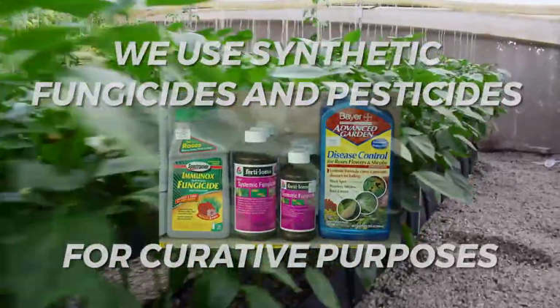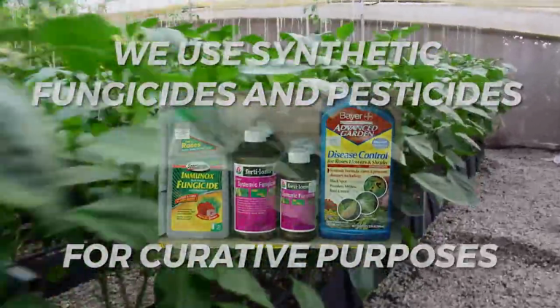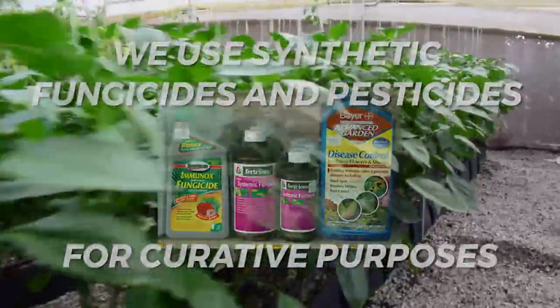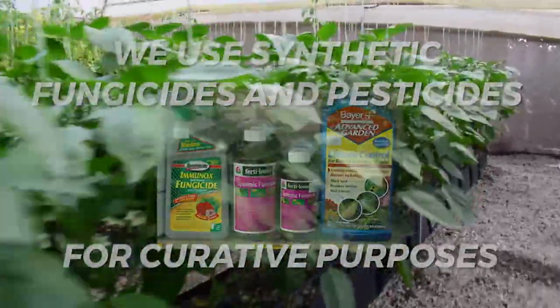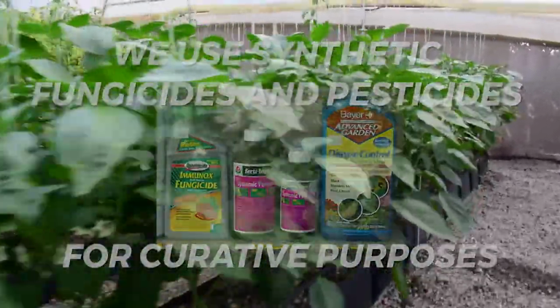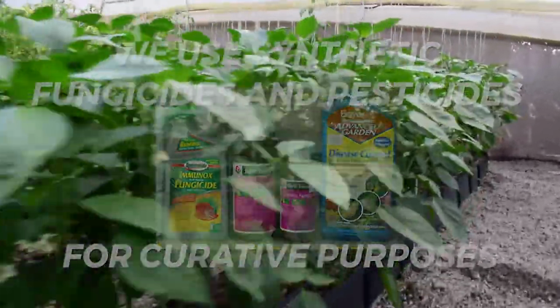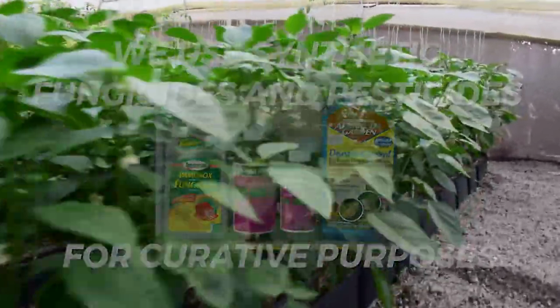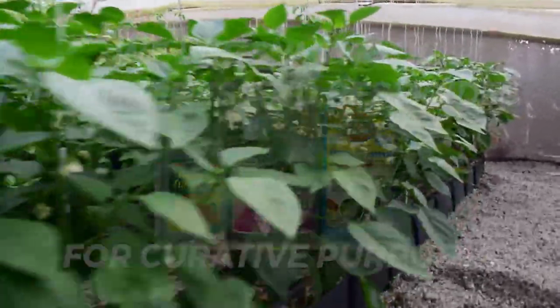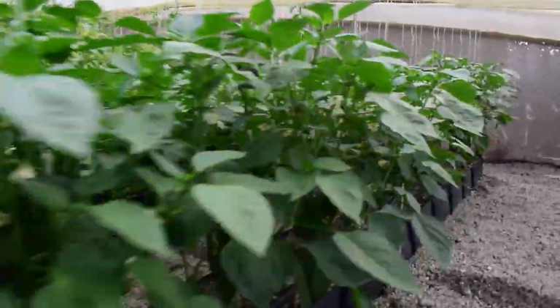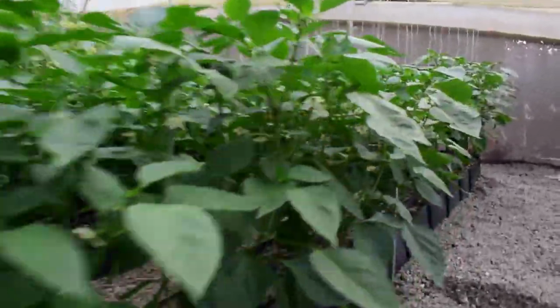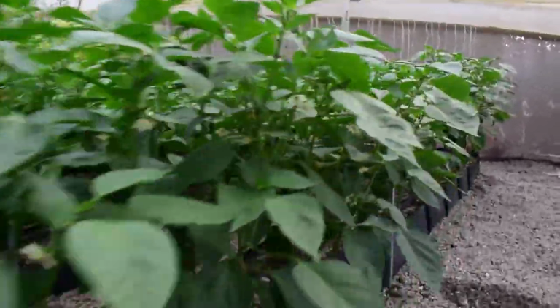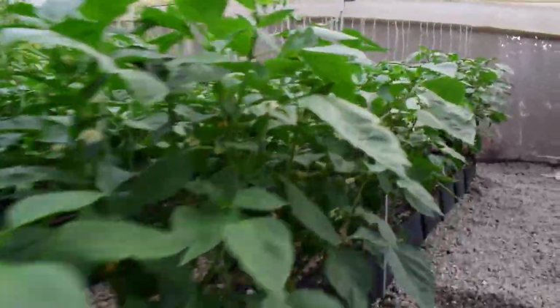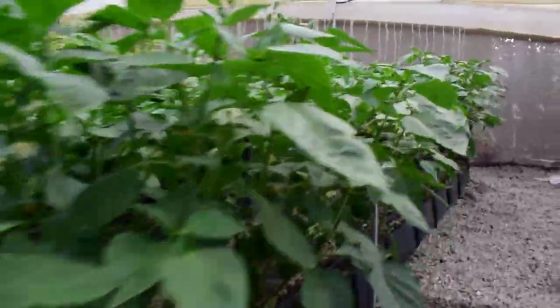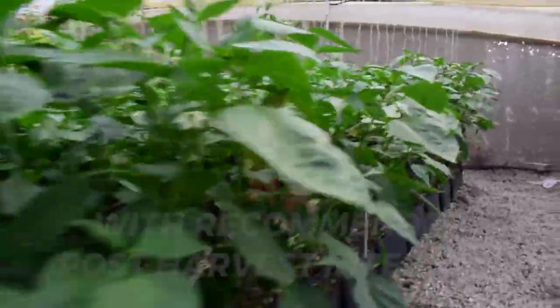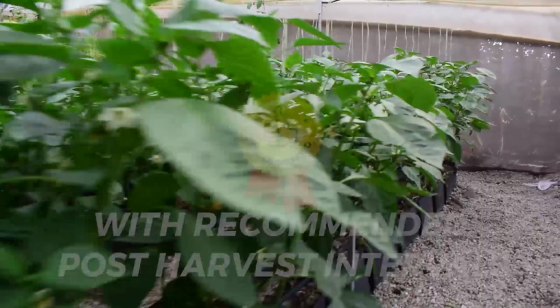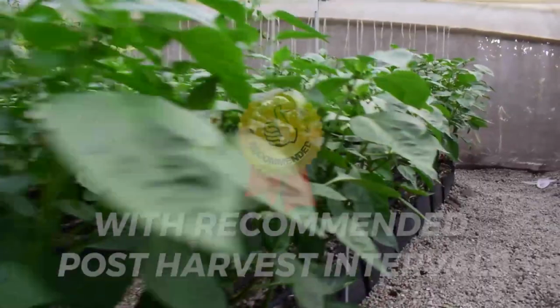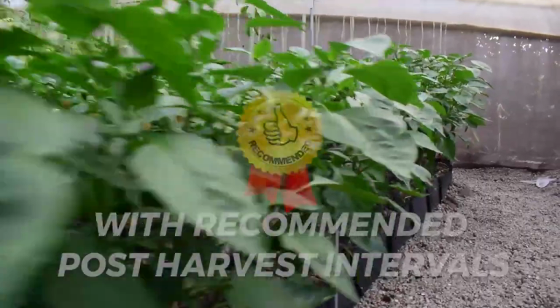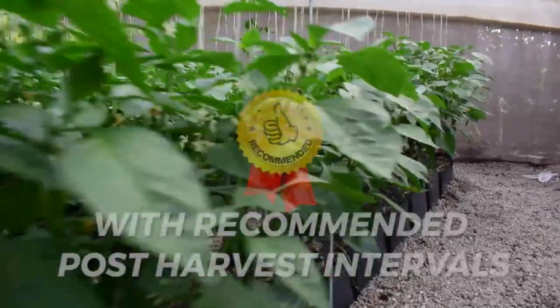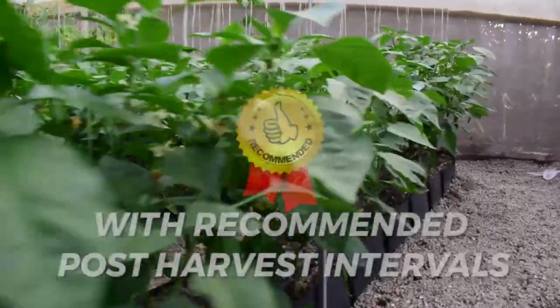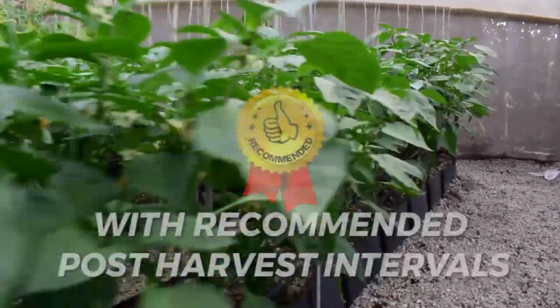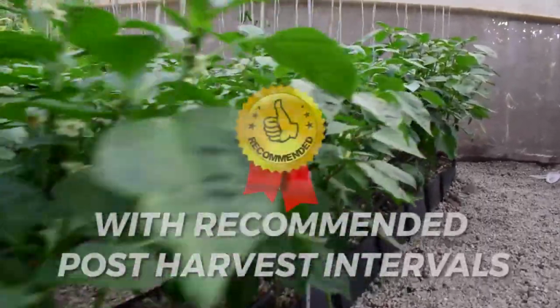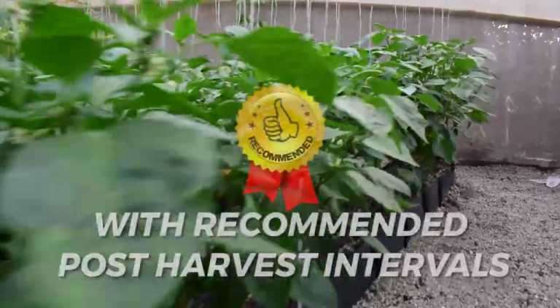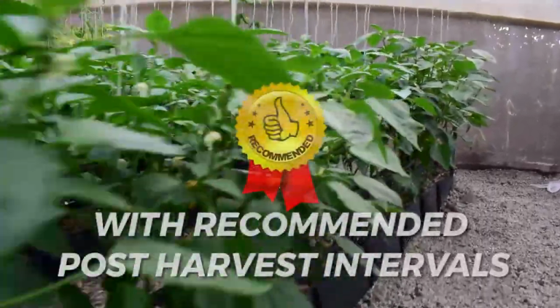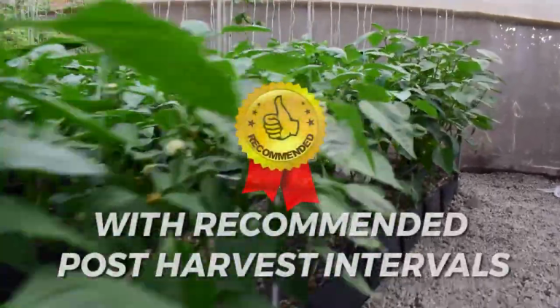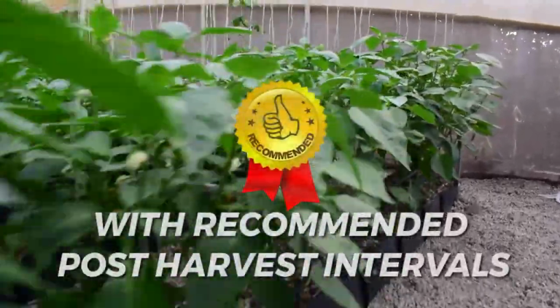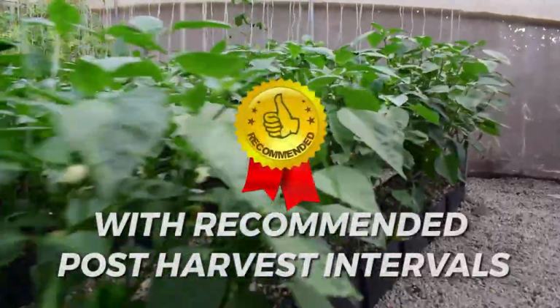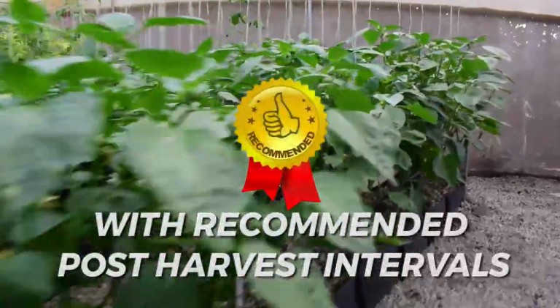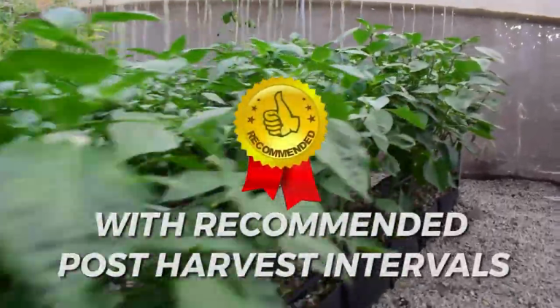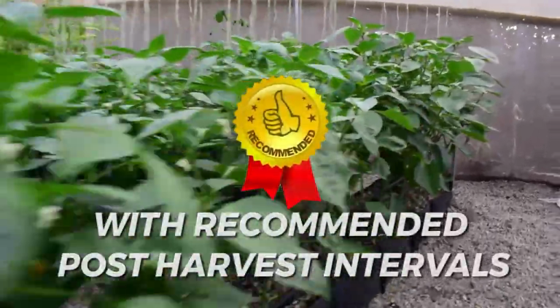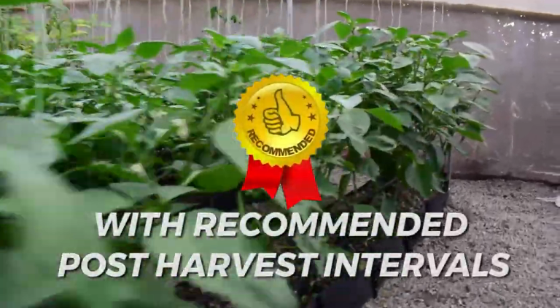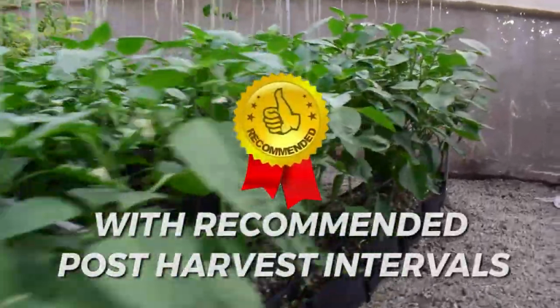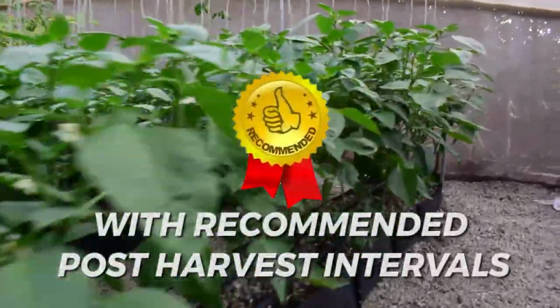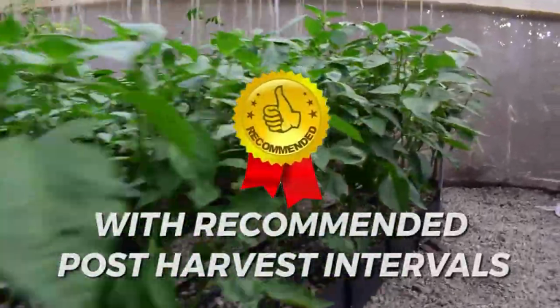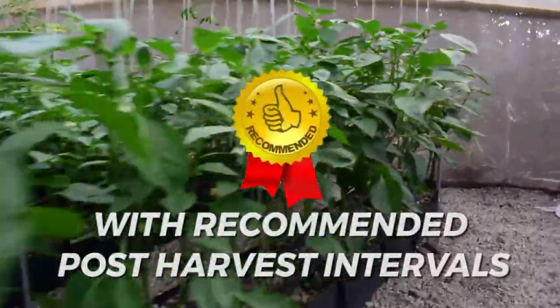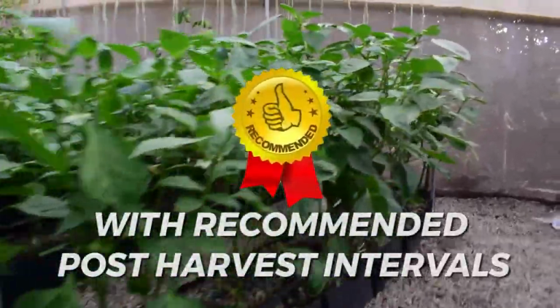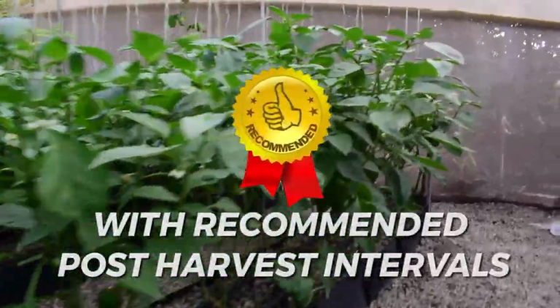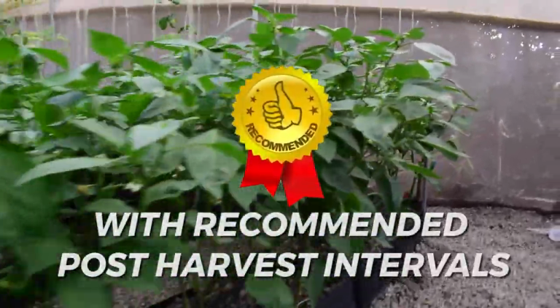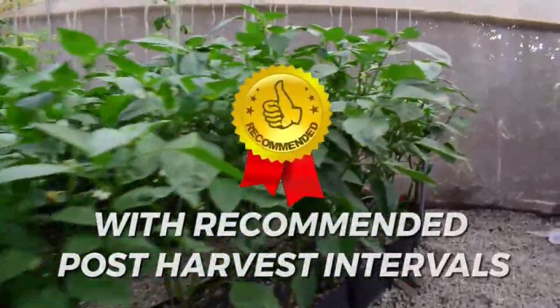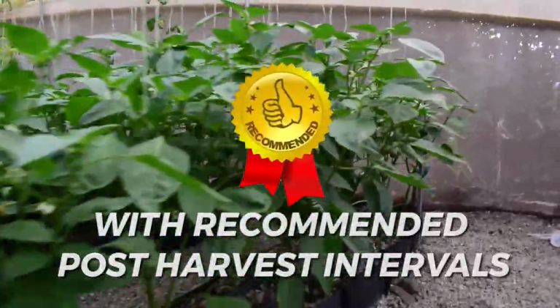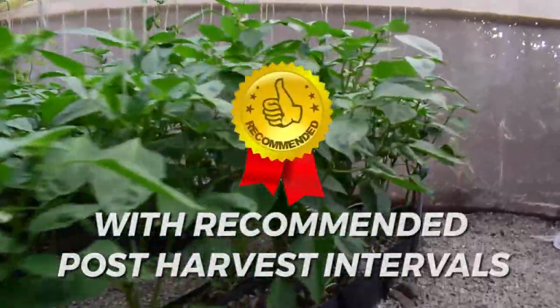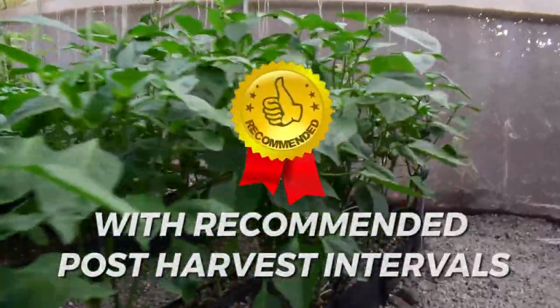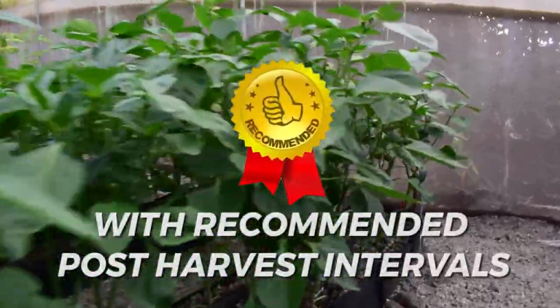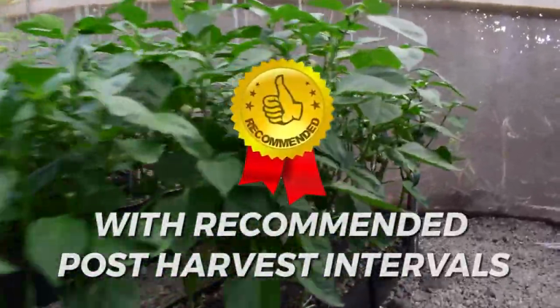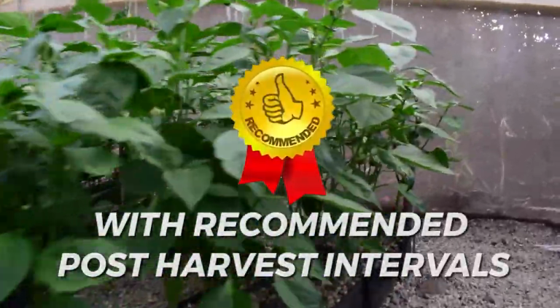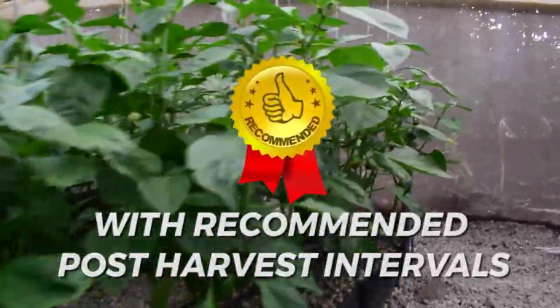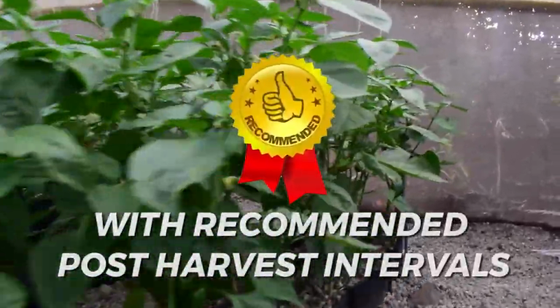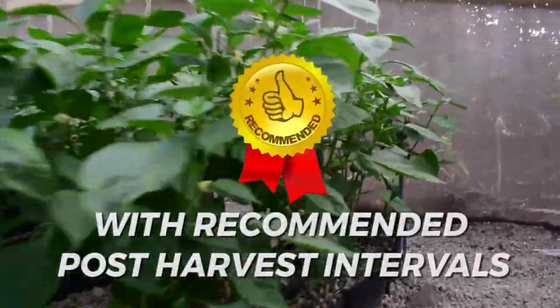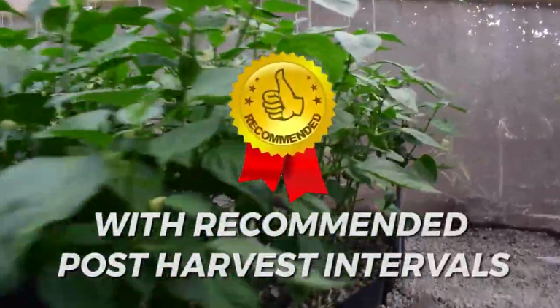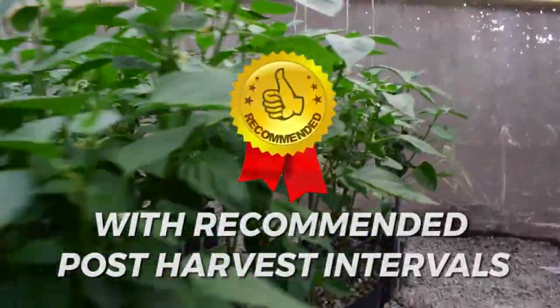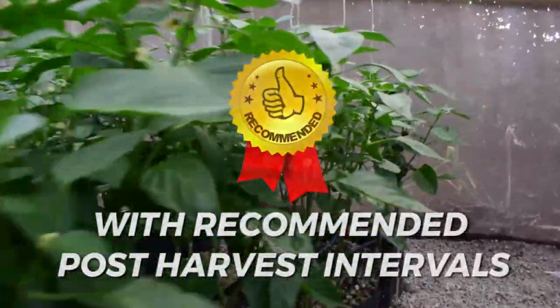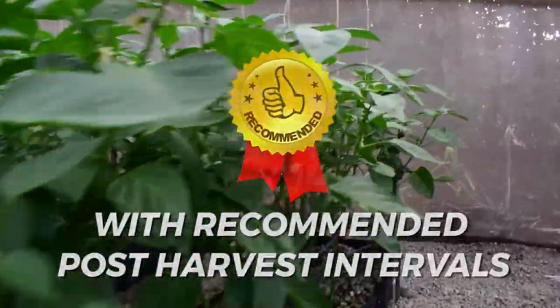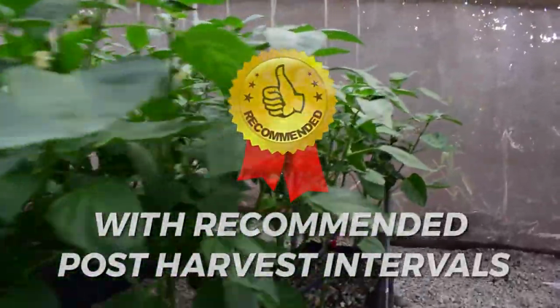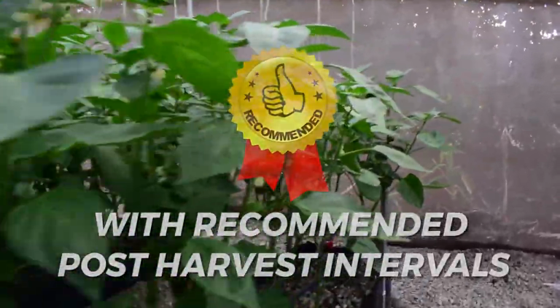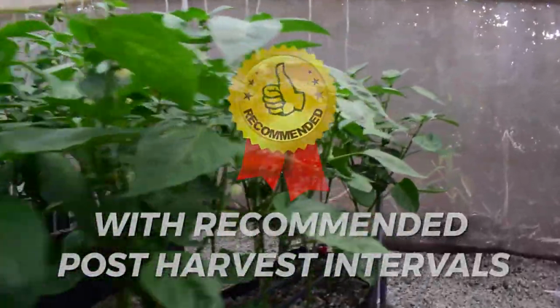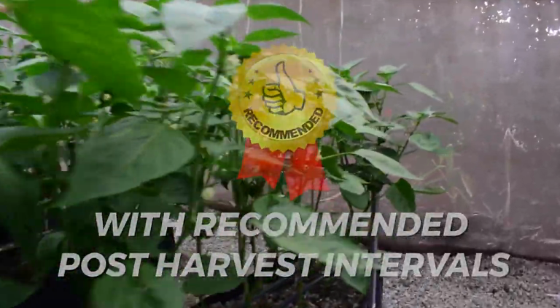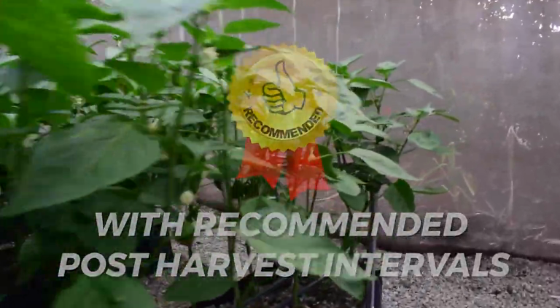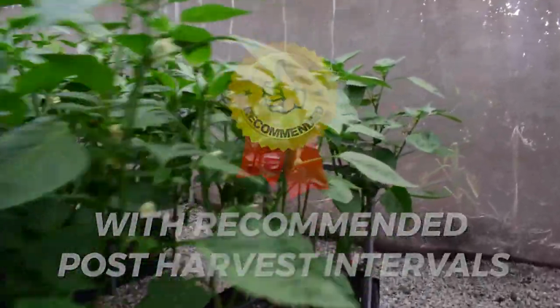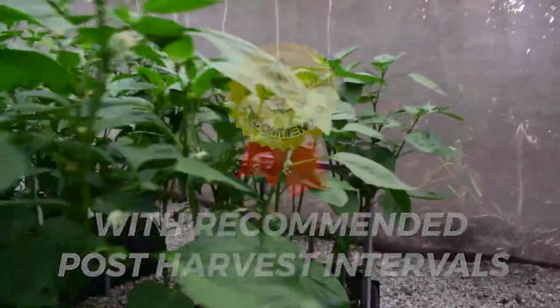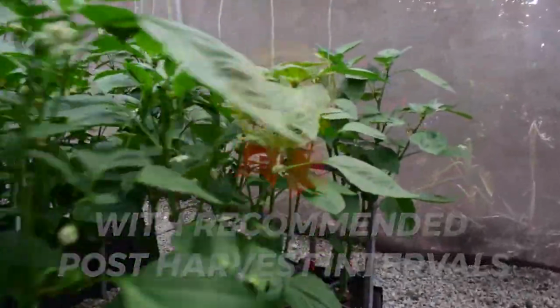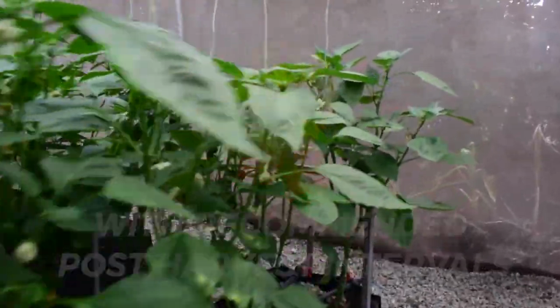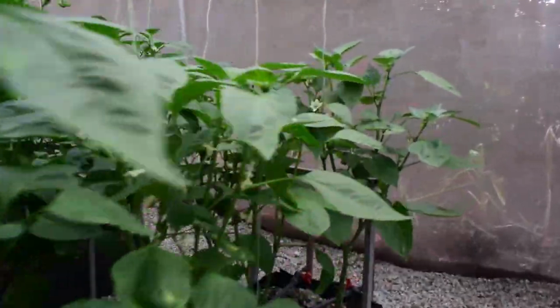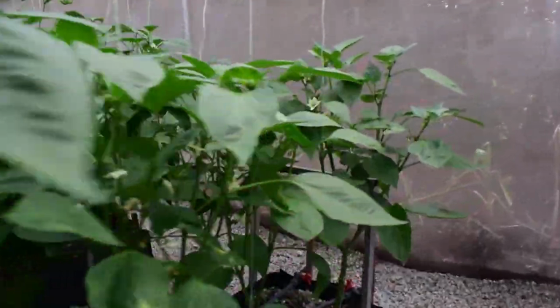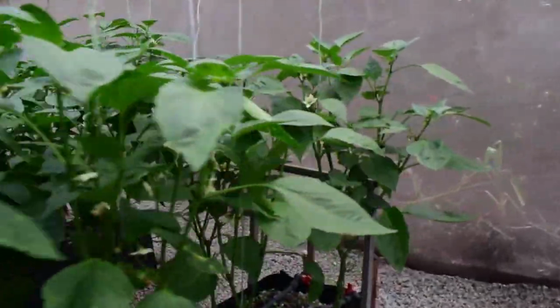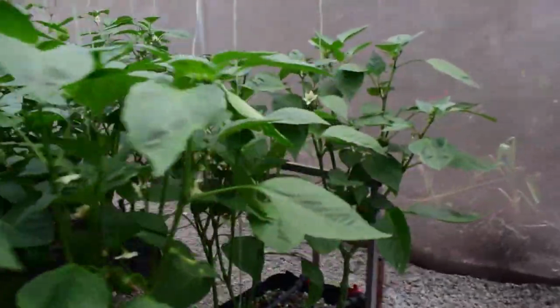Keeping in mind the recommended post-harvest intervals to ensure maximum residue levels are complied with.